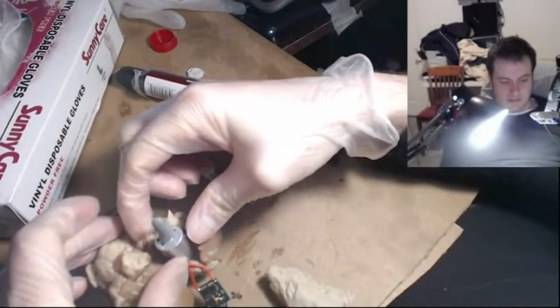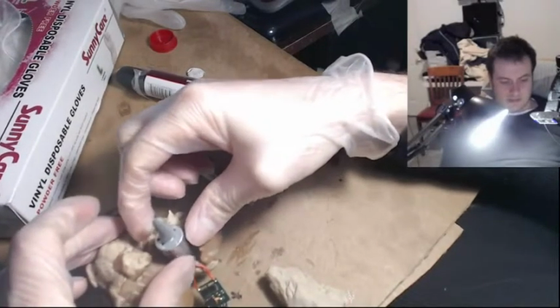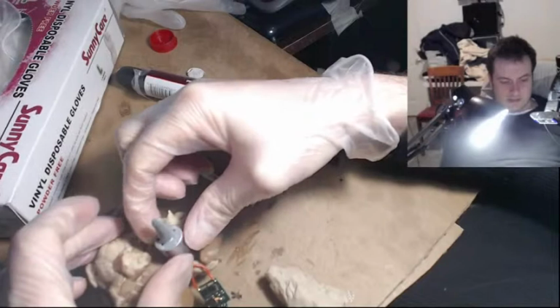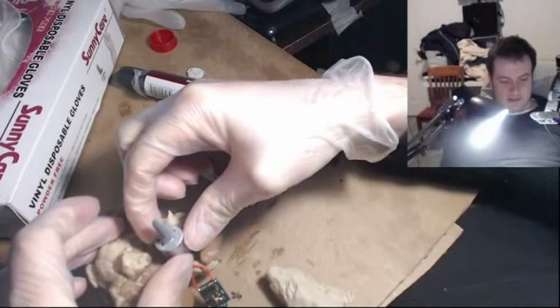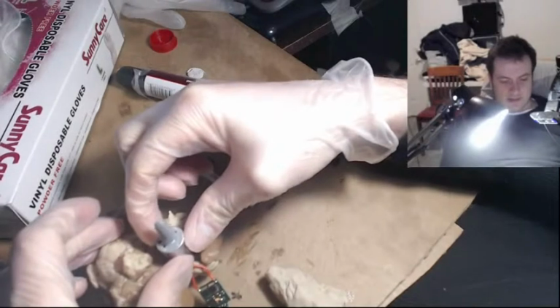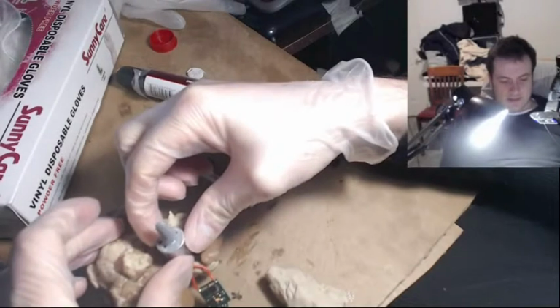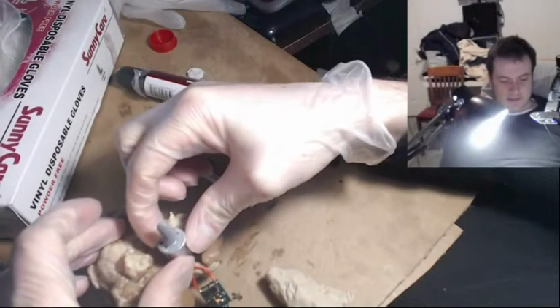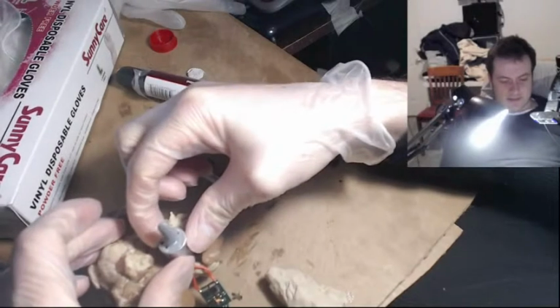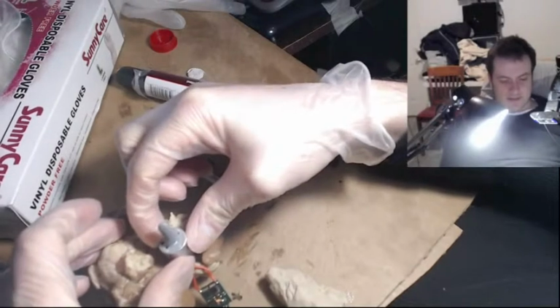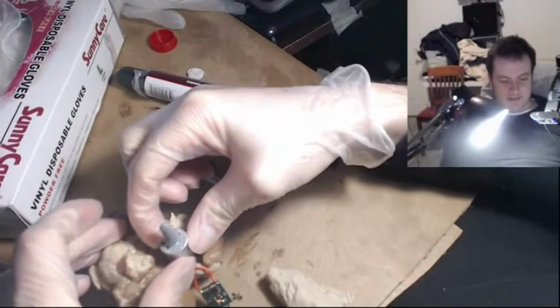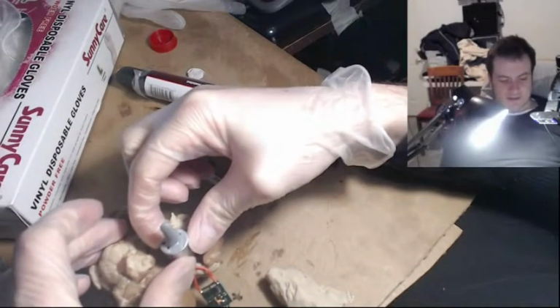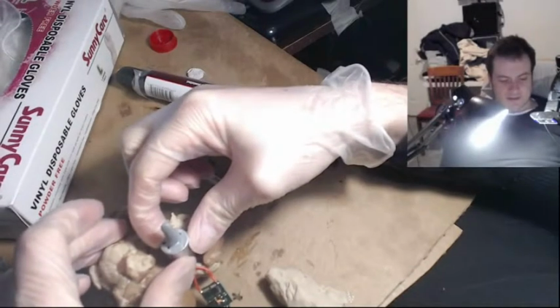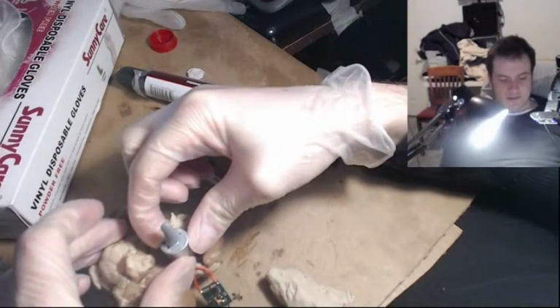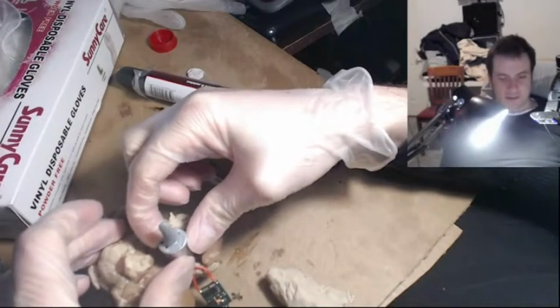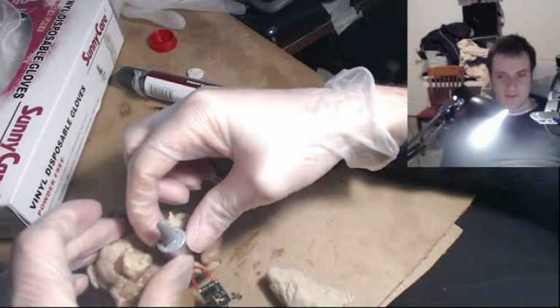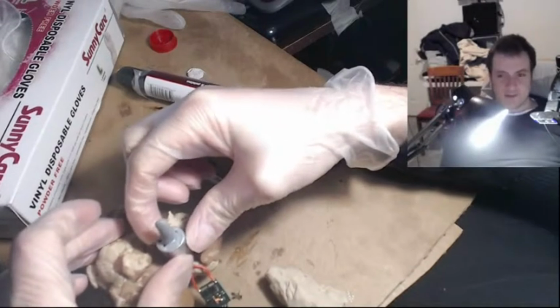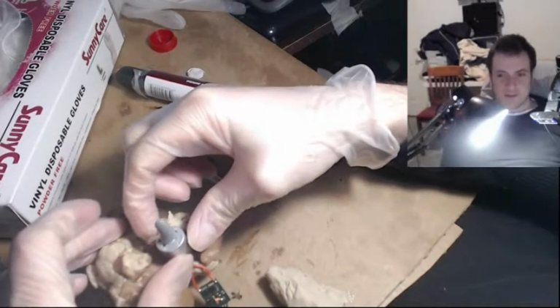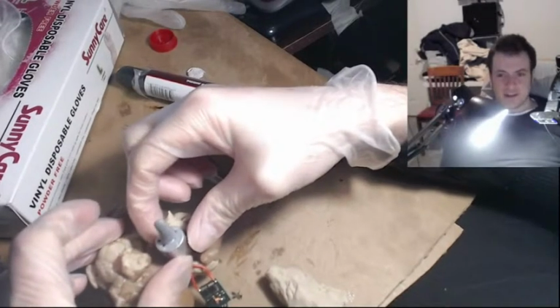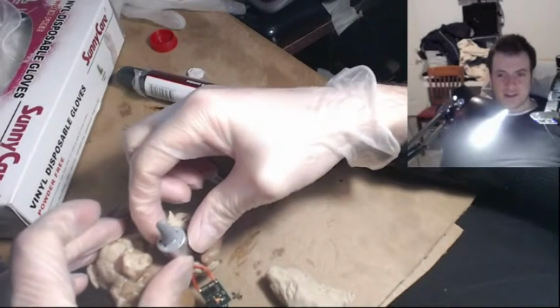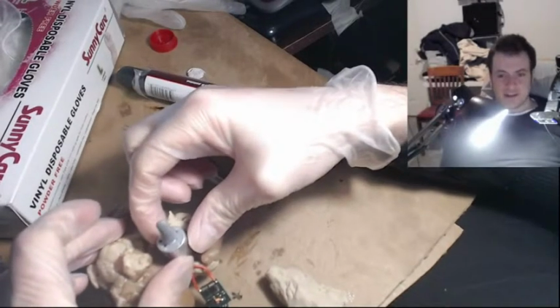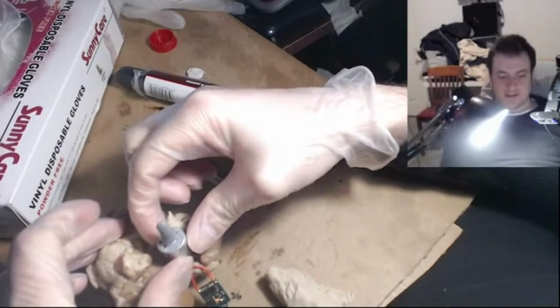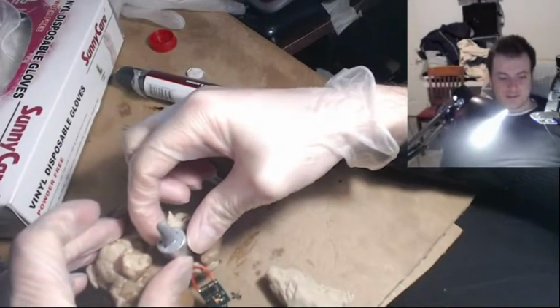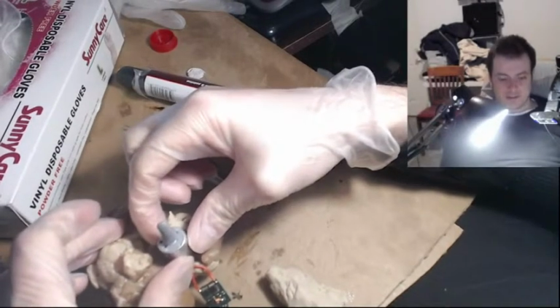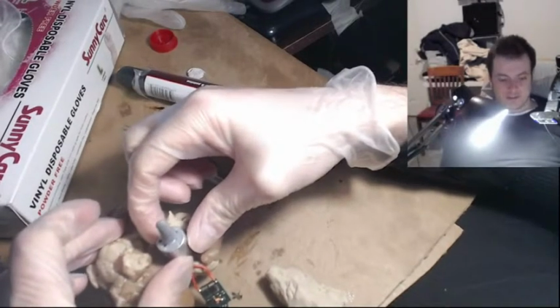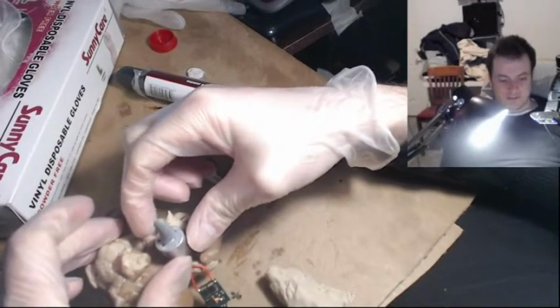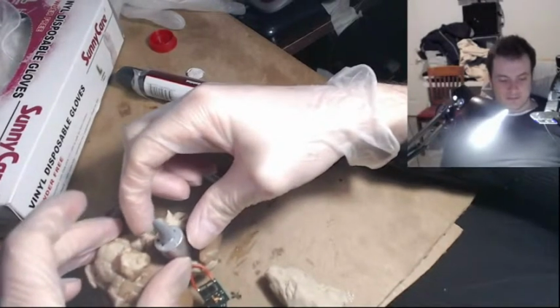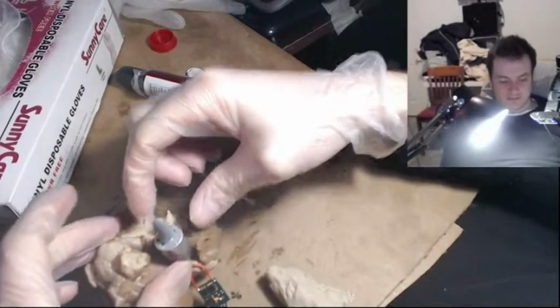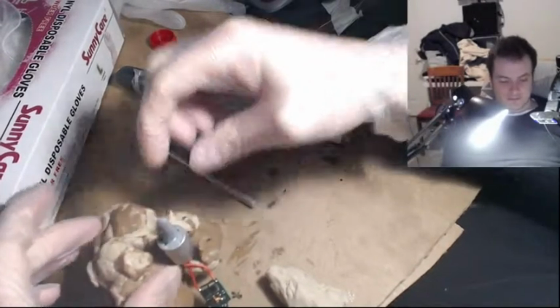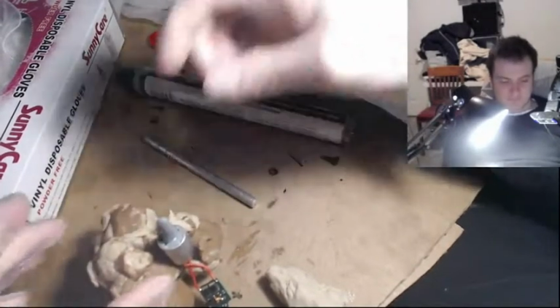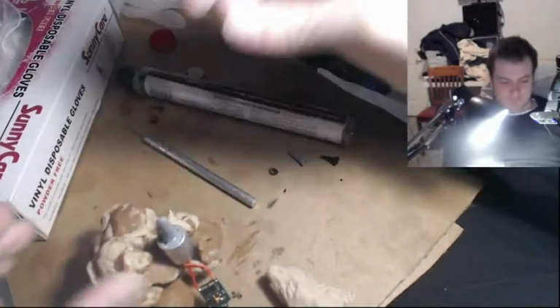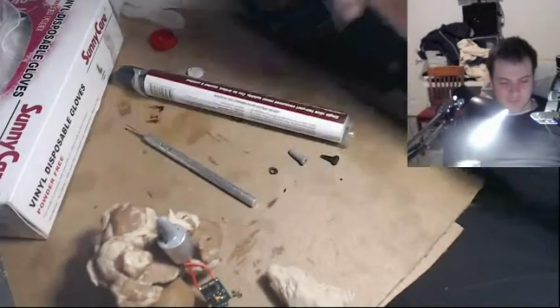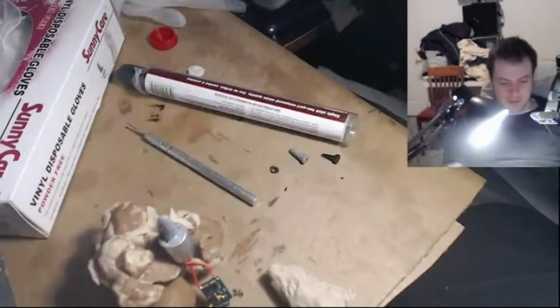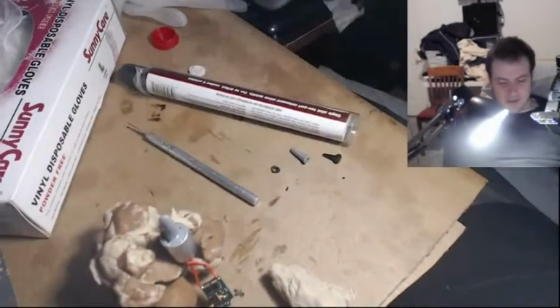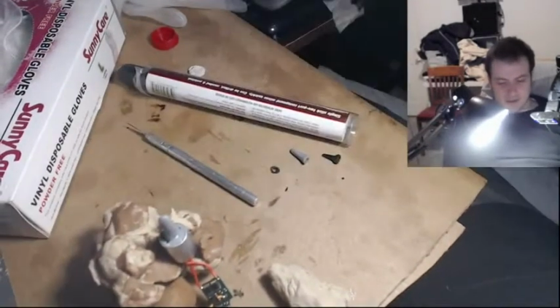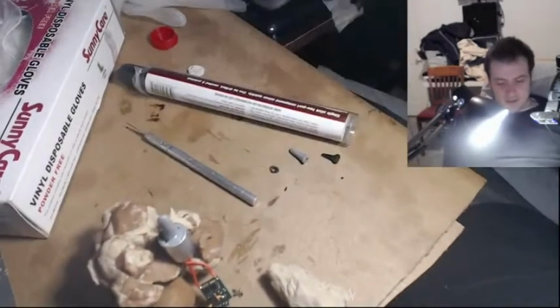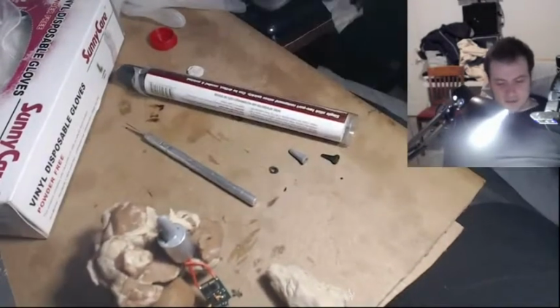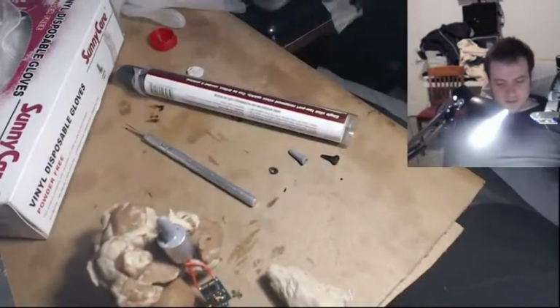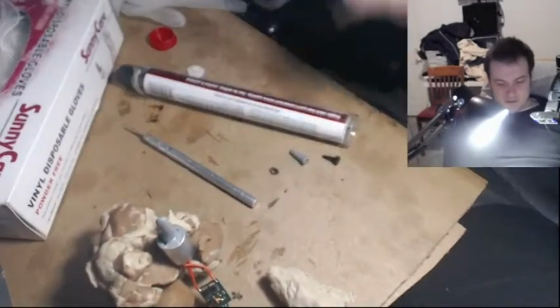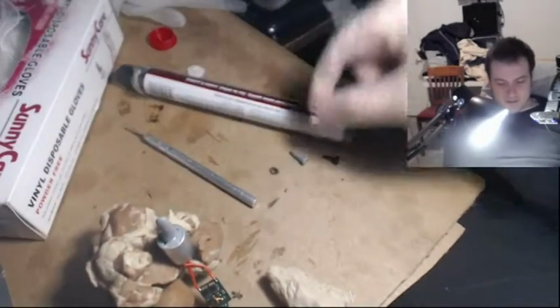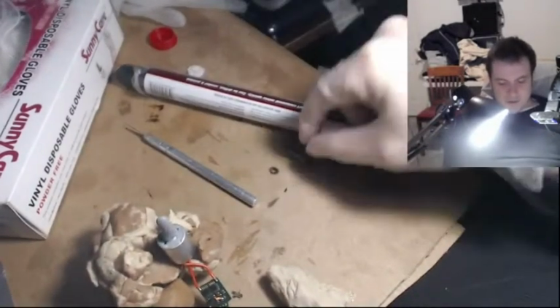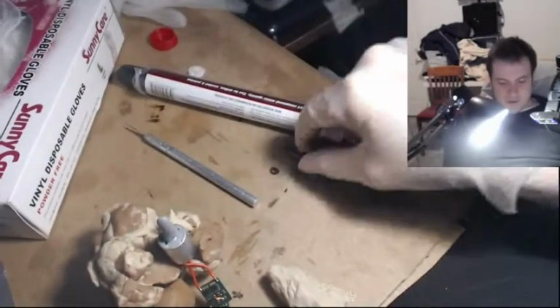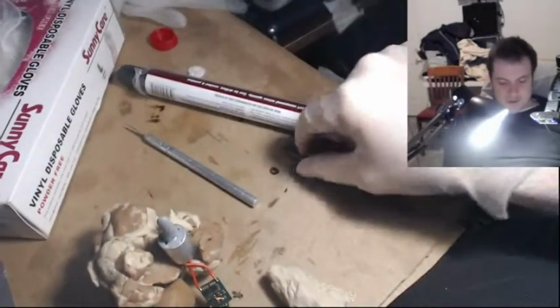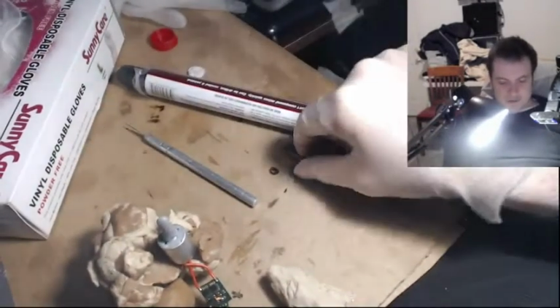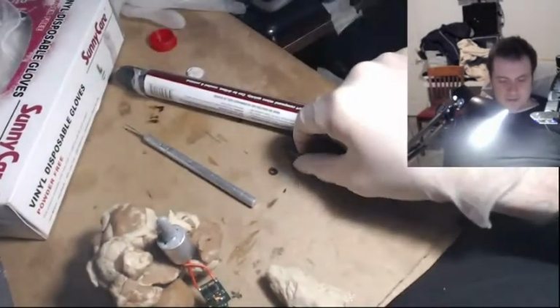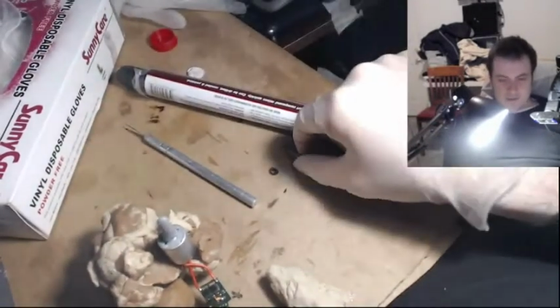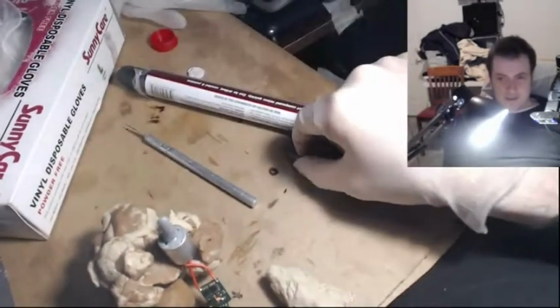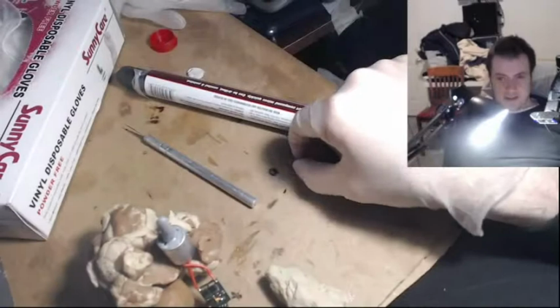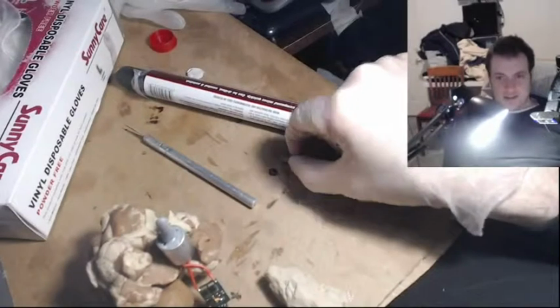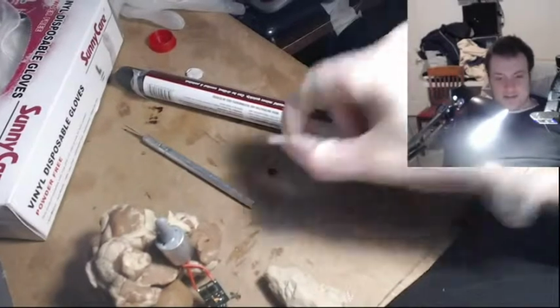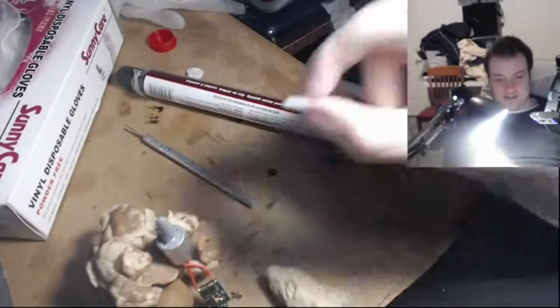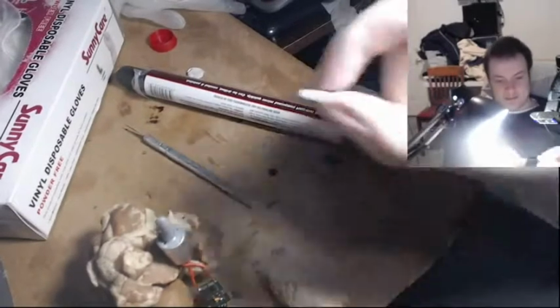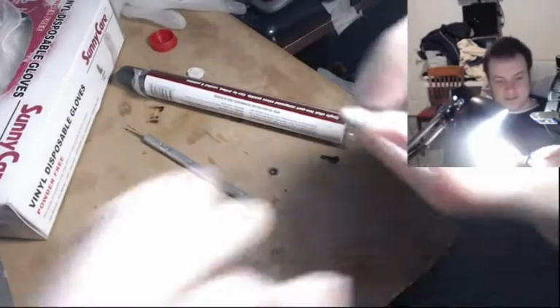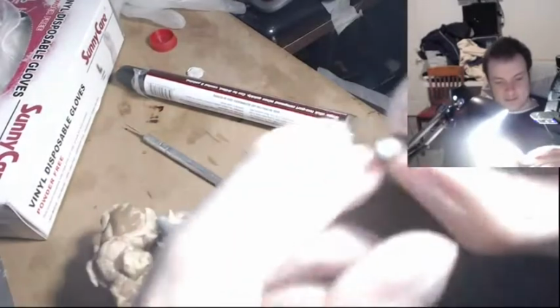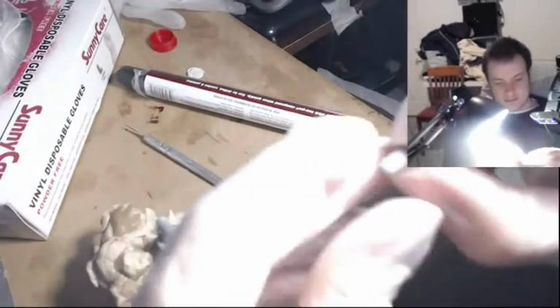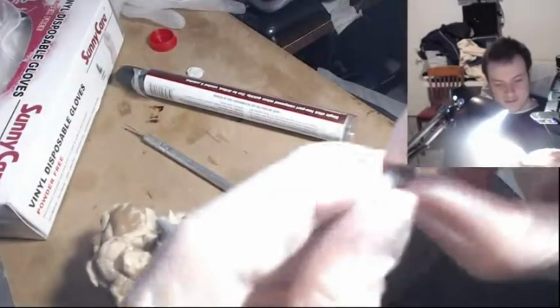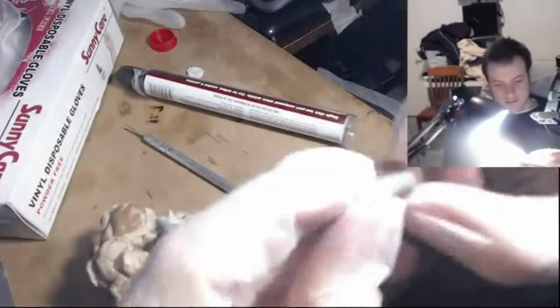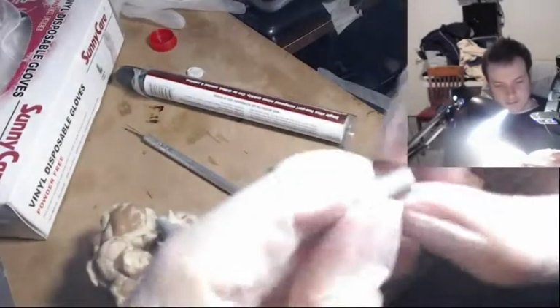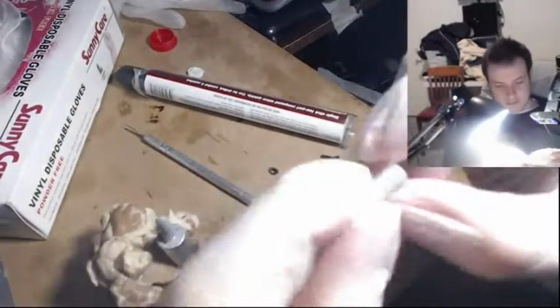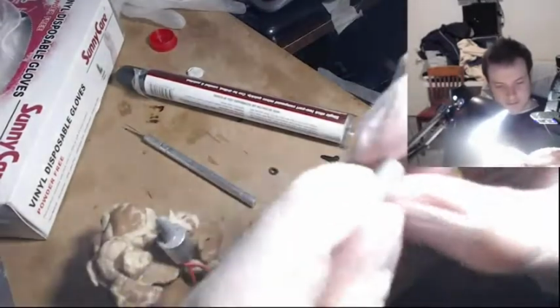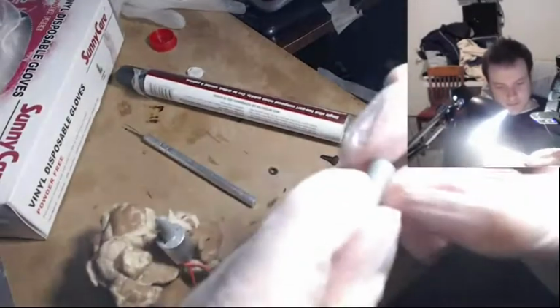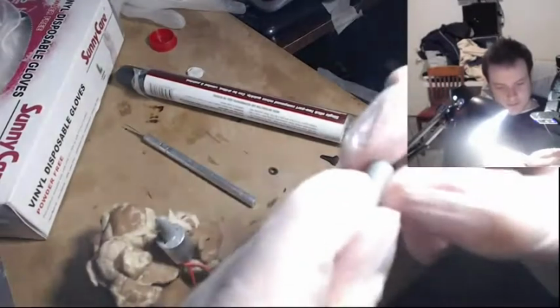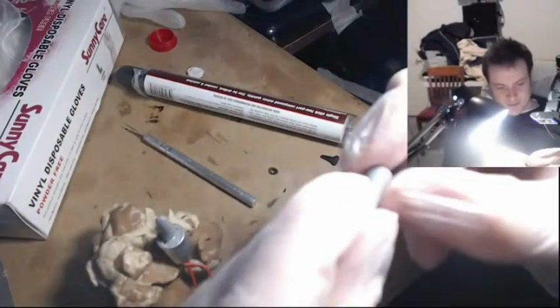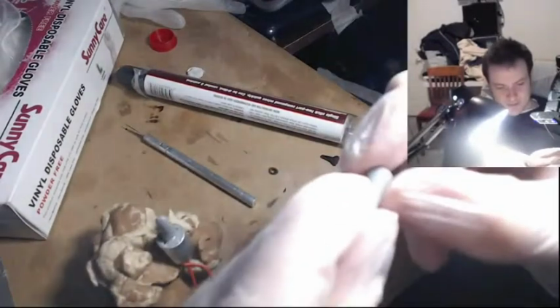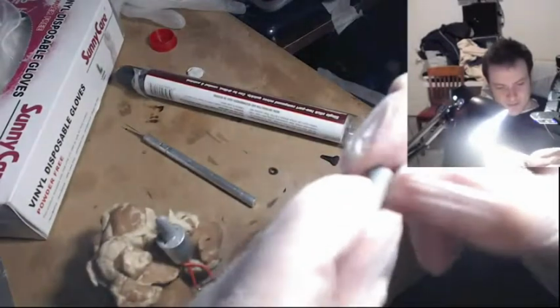I'm going to start using this putty for all kinds of stuff. It dries pretty fast and it's extremely strong.